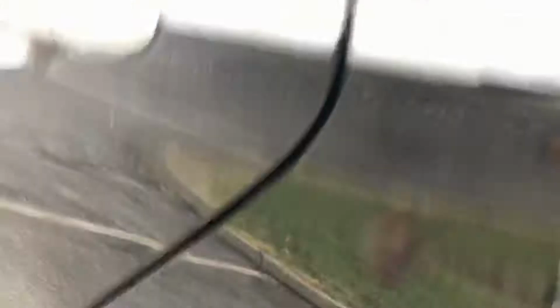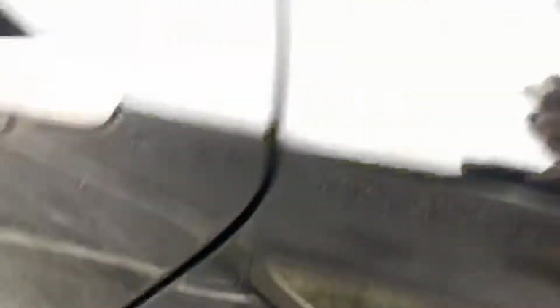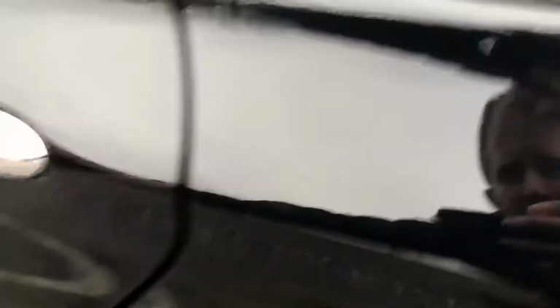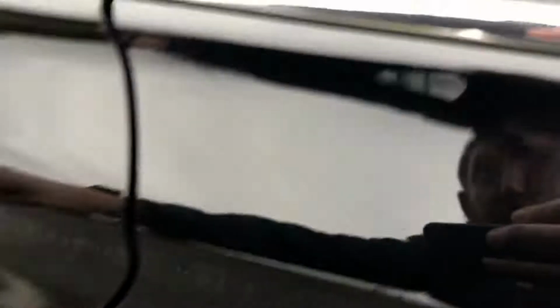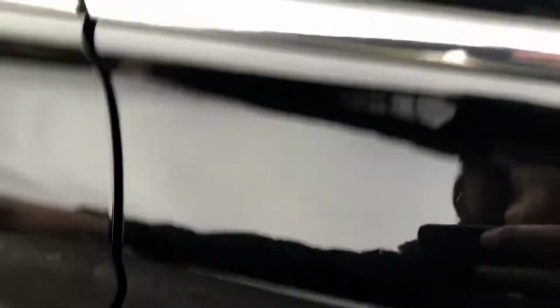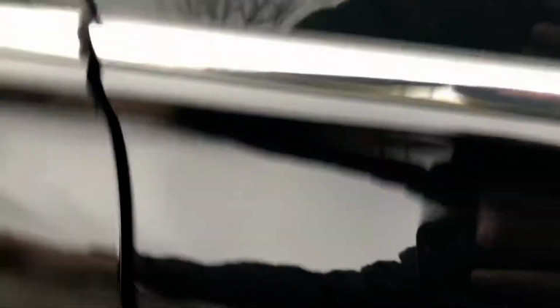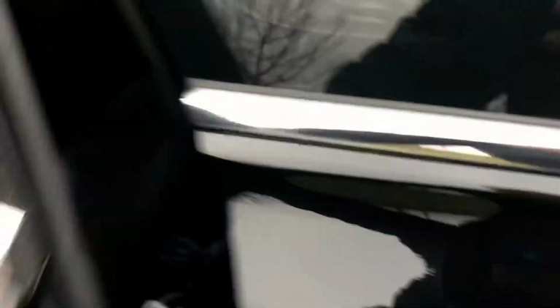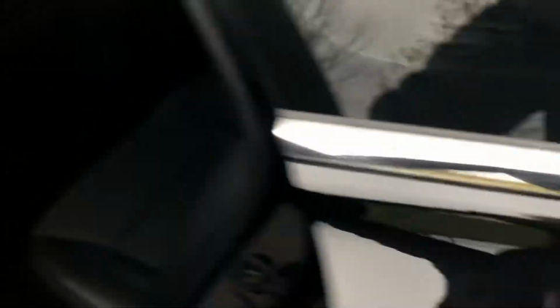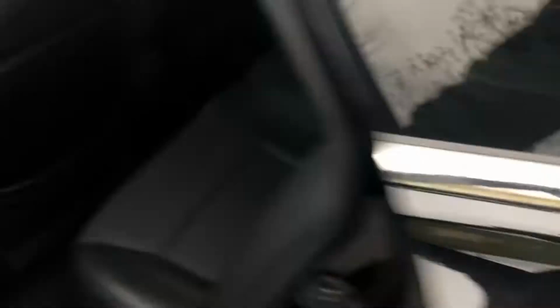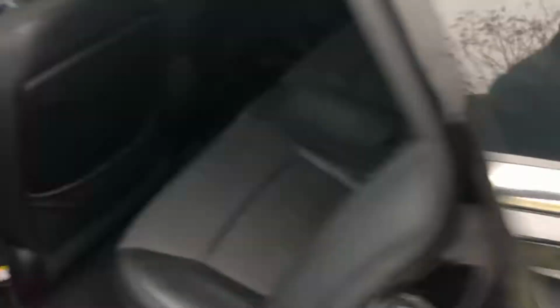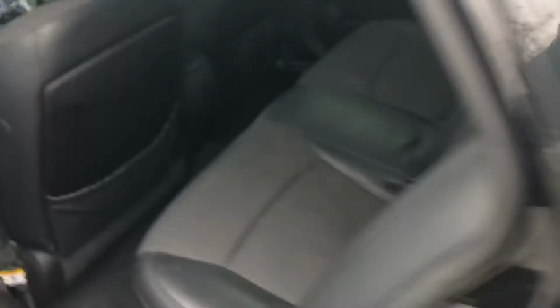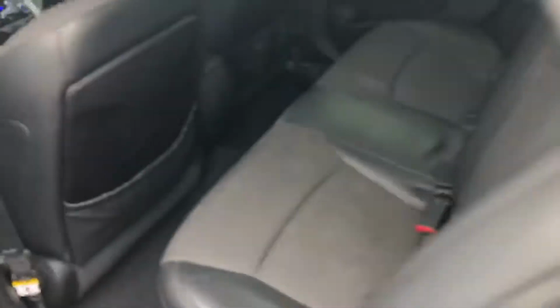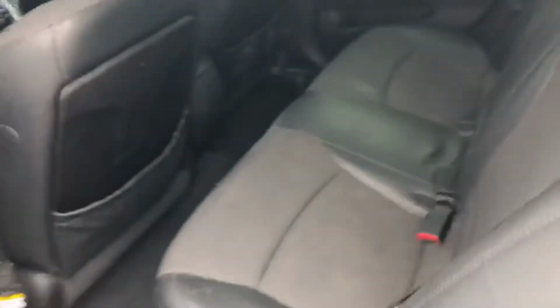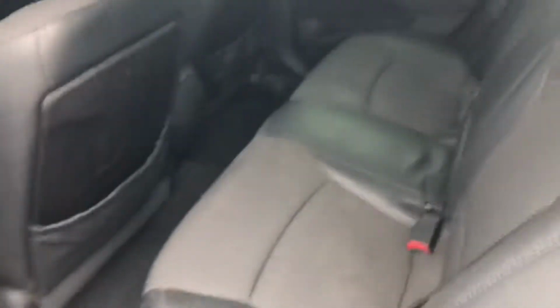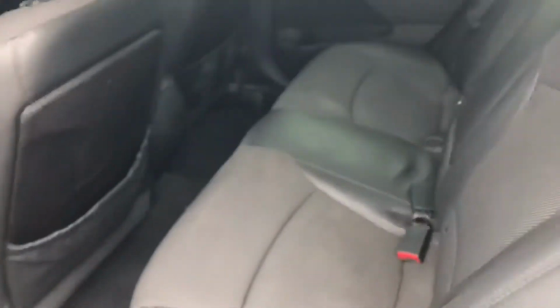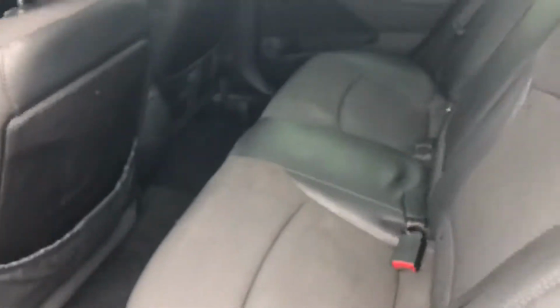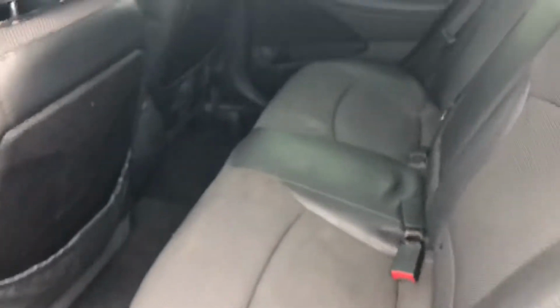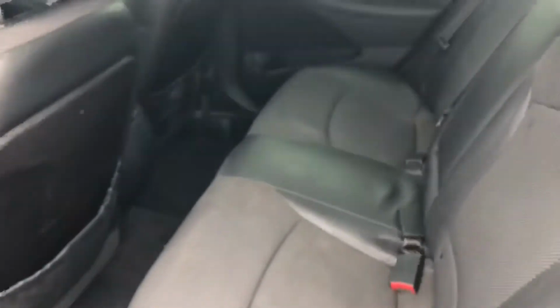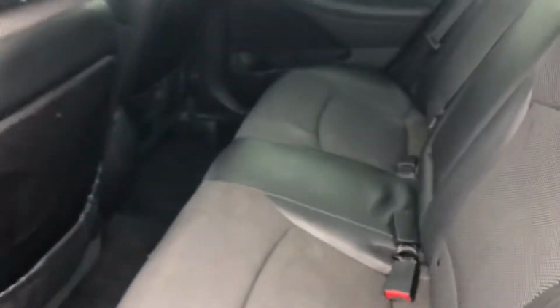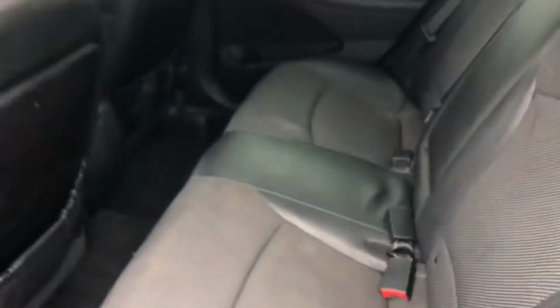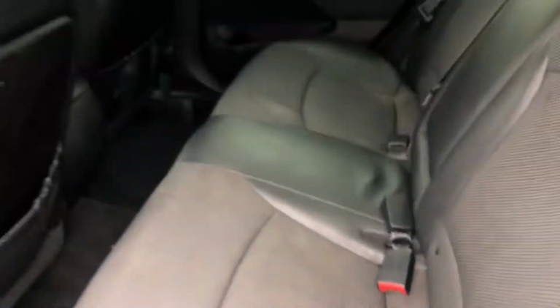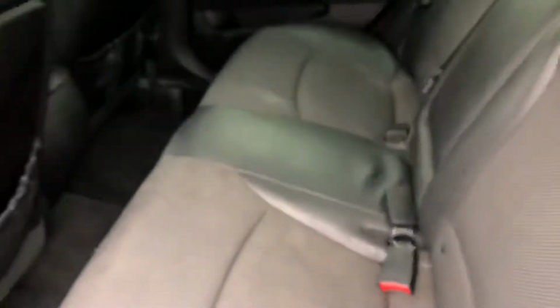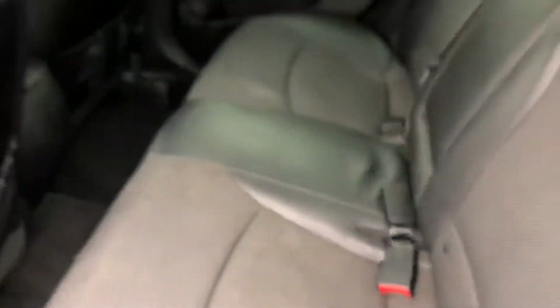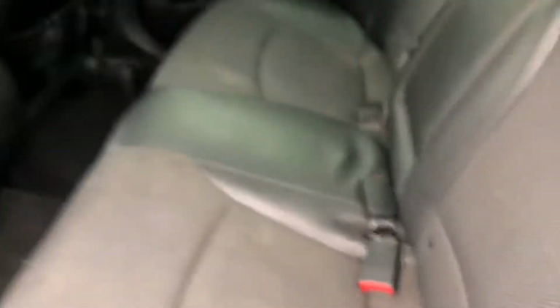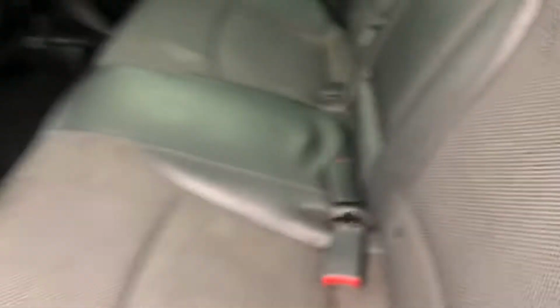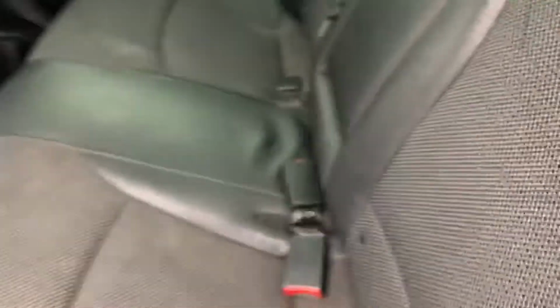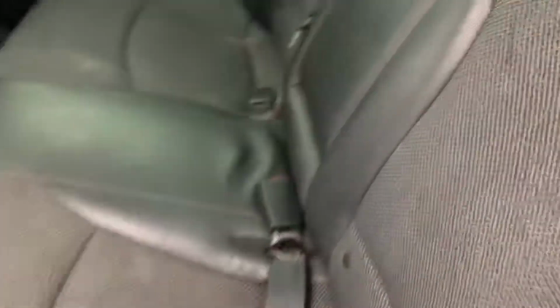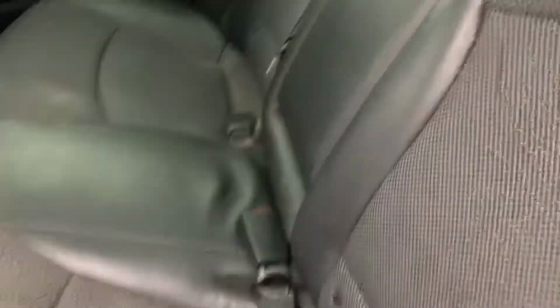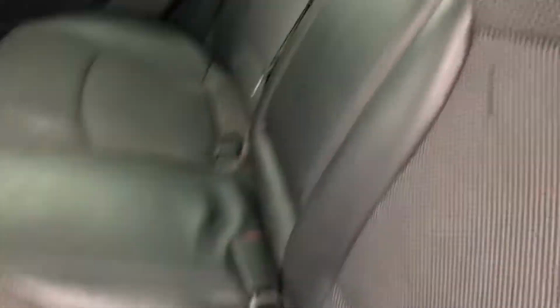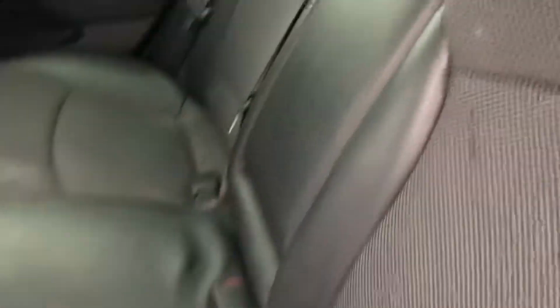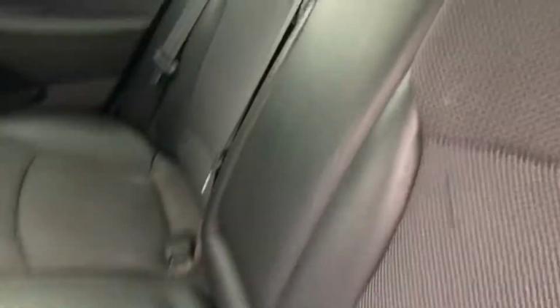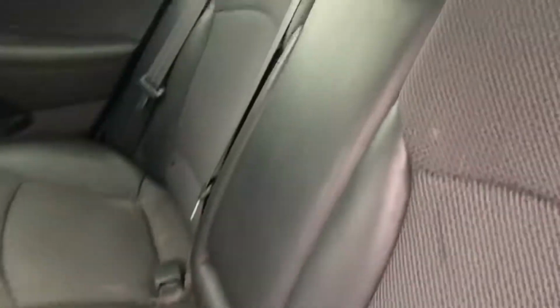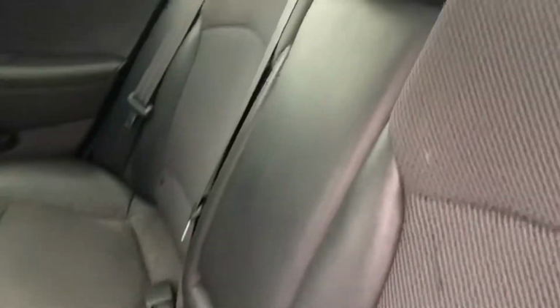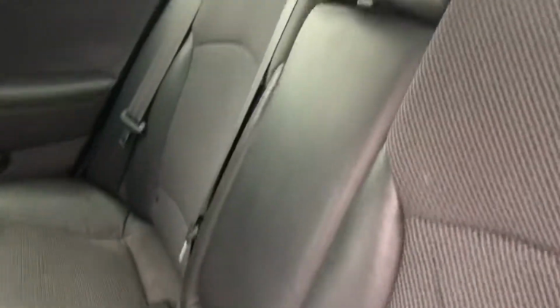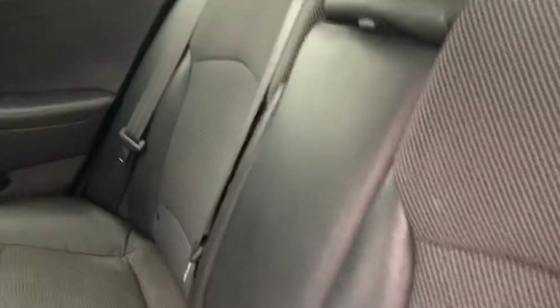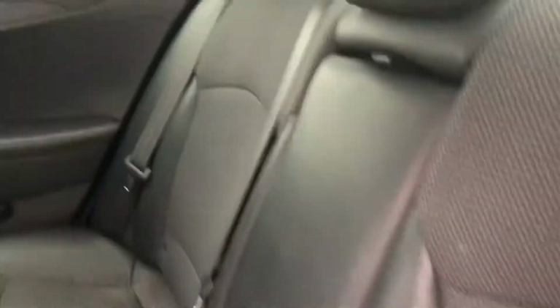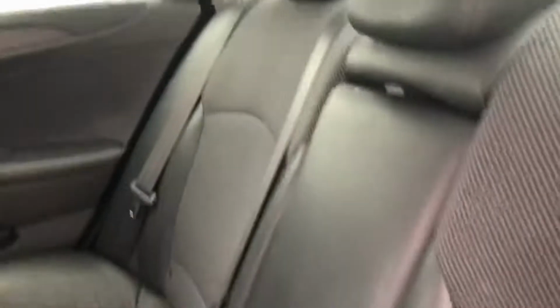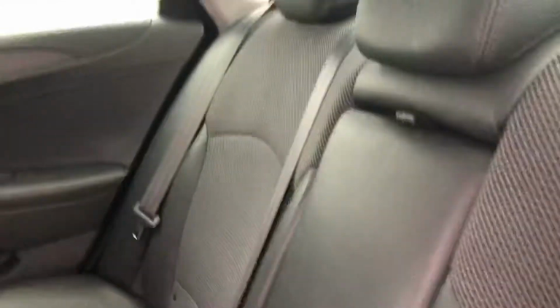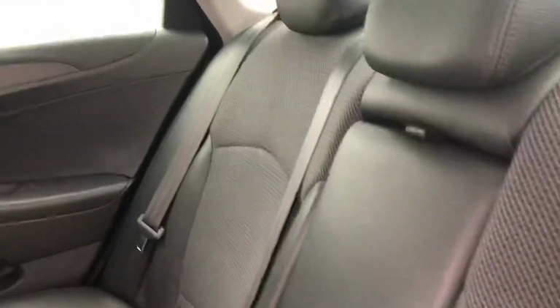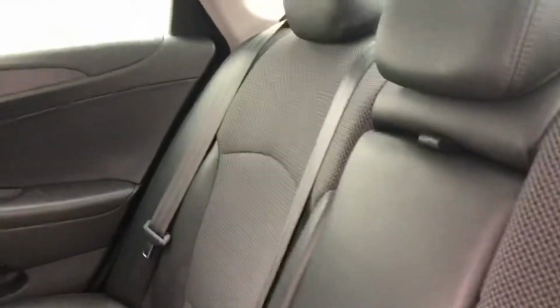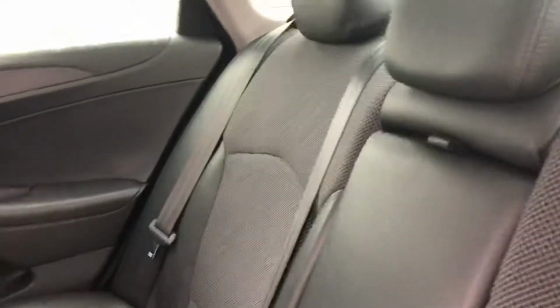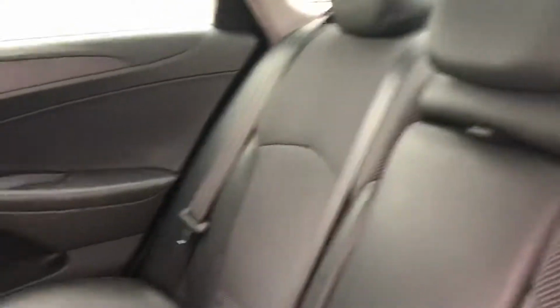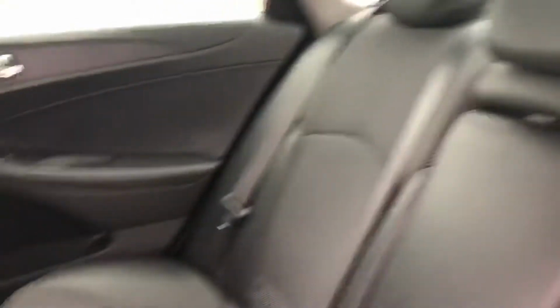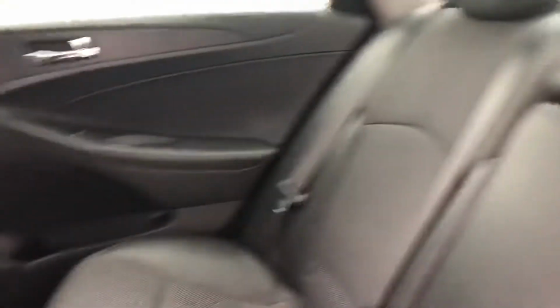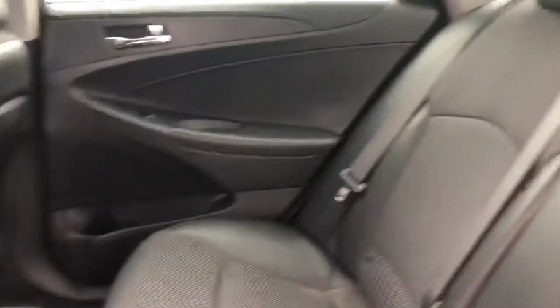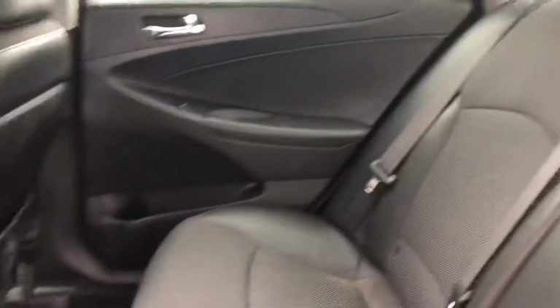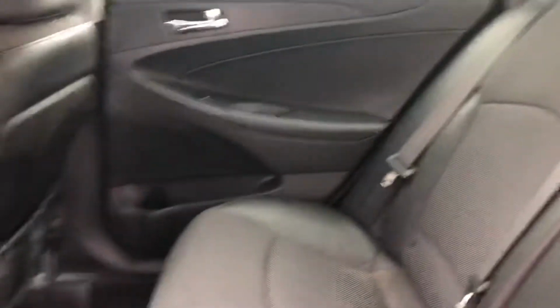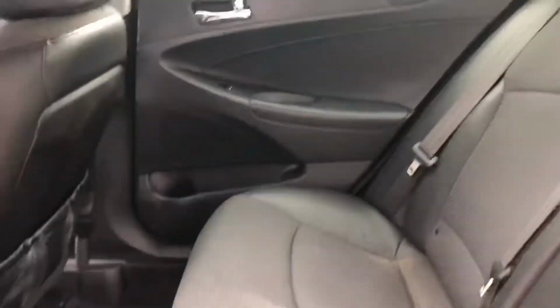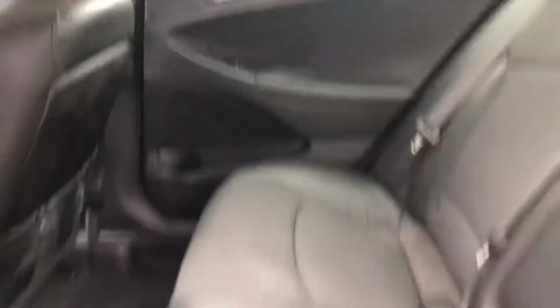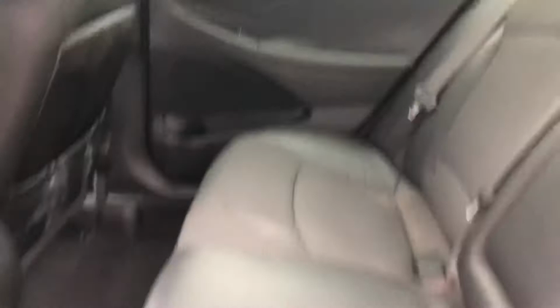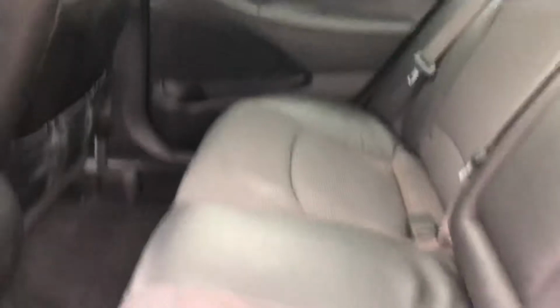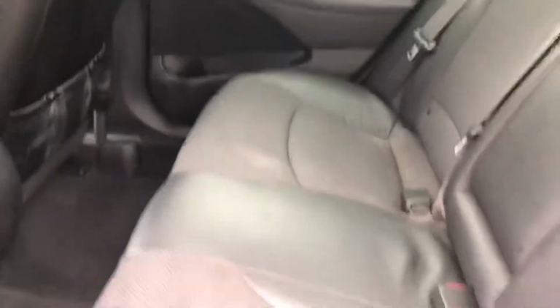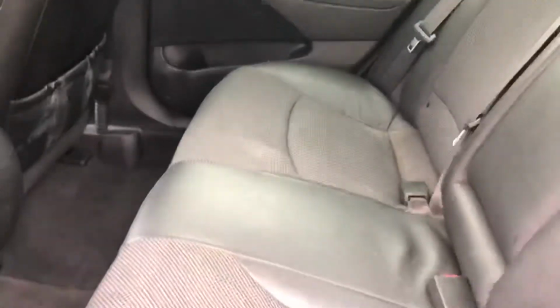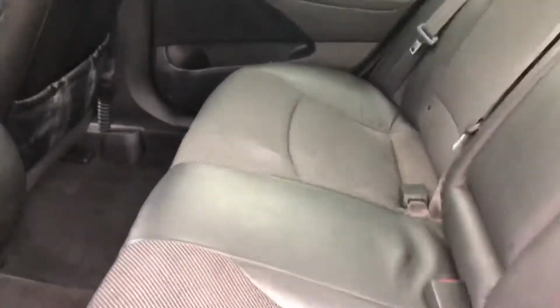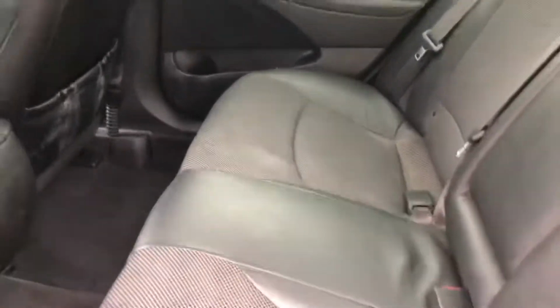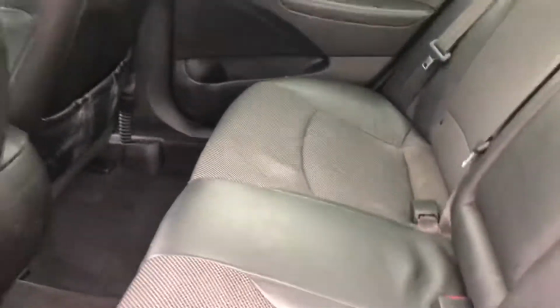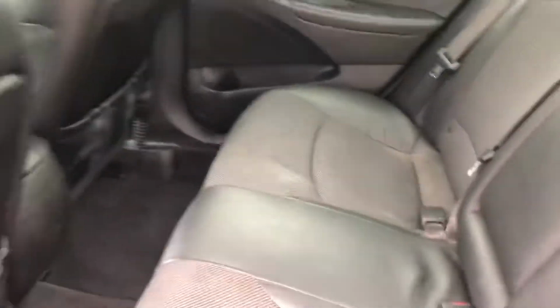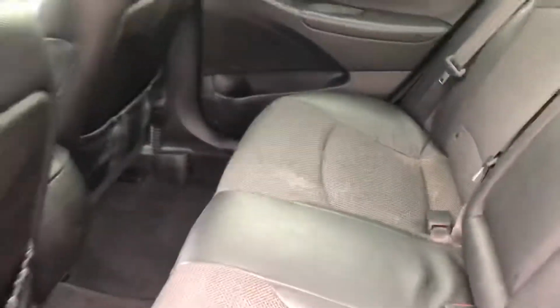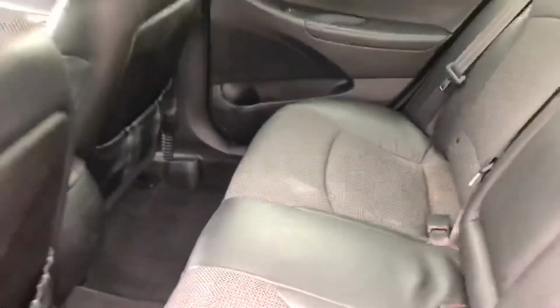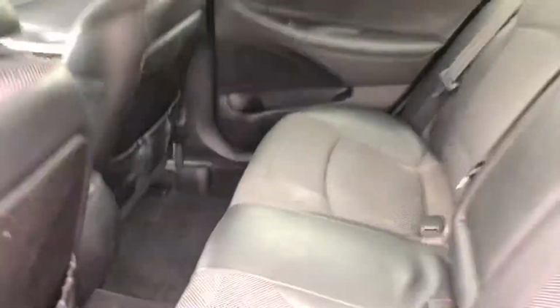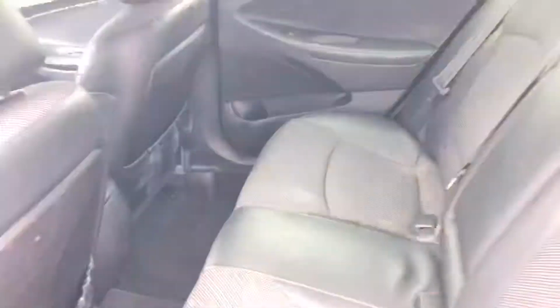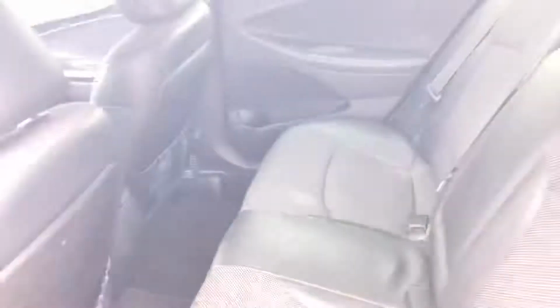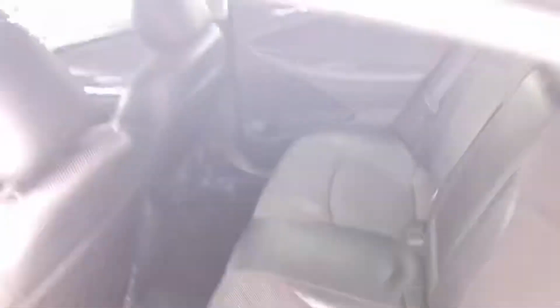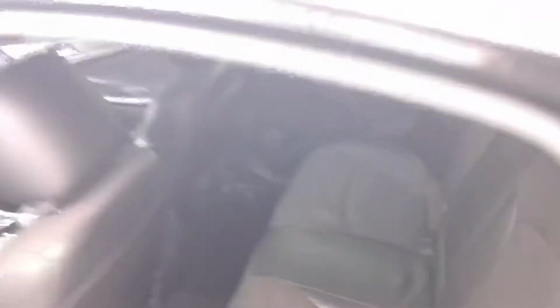Looking in the back, there's plenty of space, and here's that charcoal cloth with leather accents.